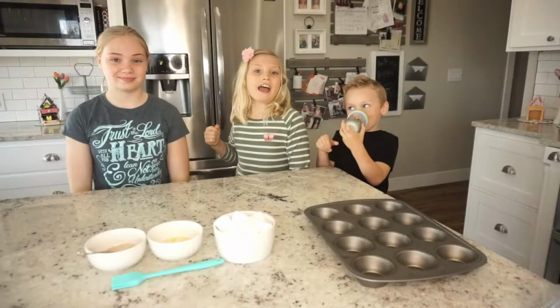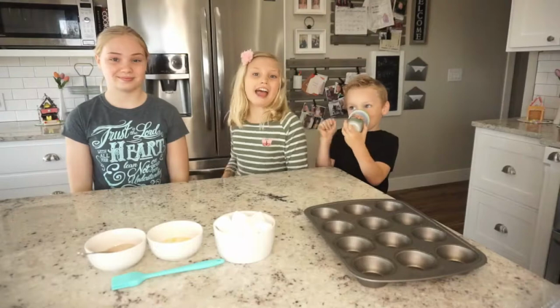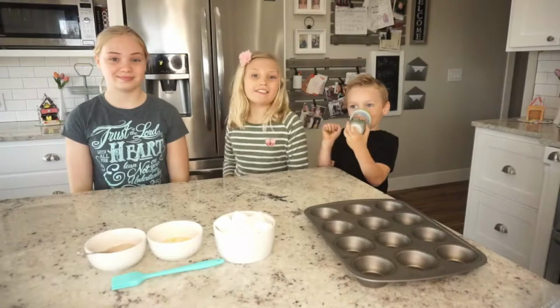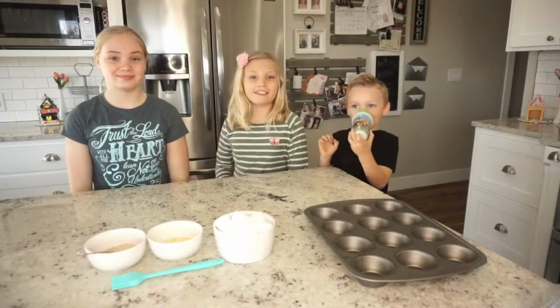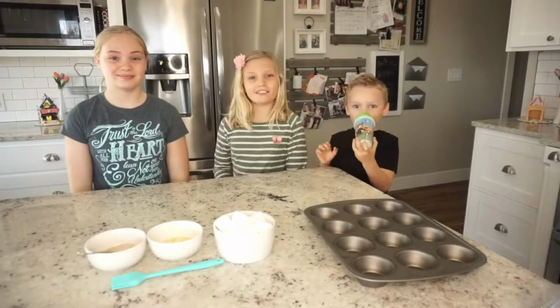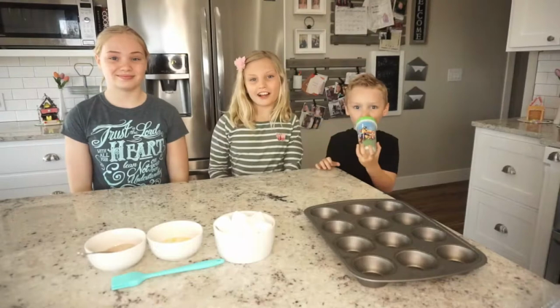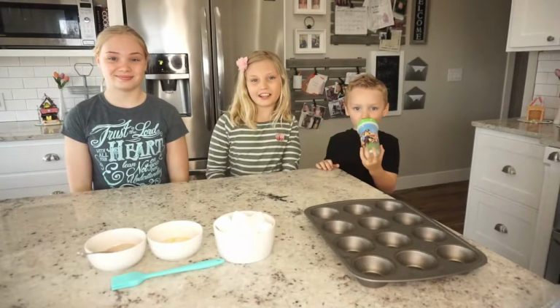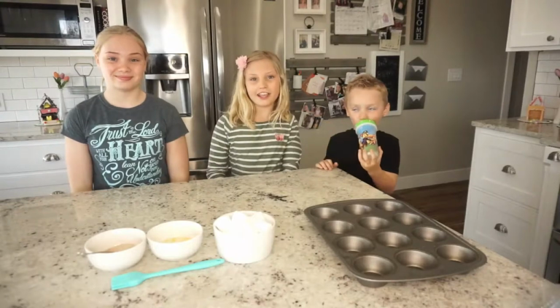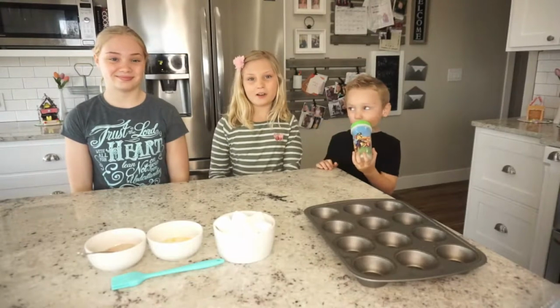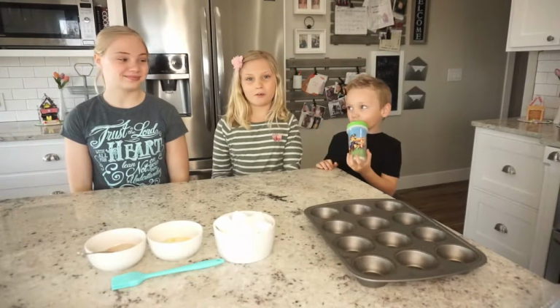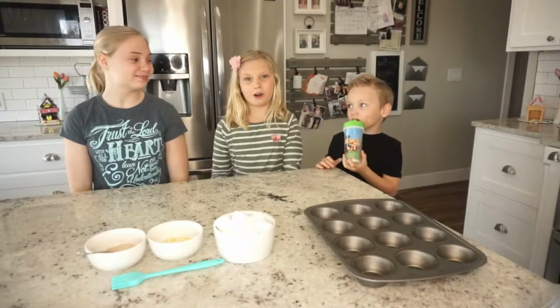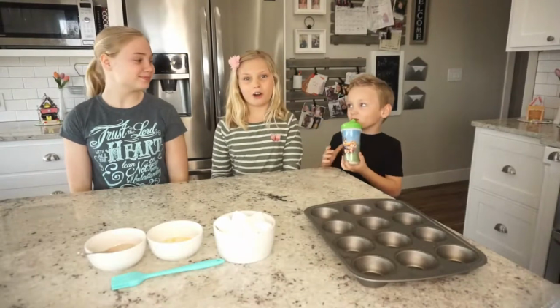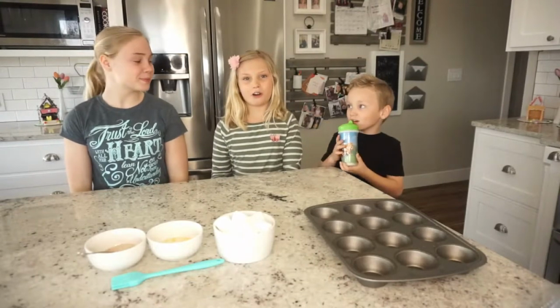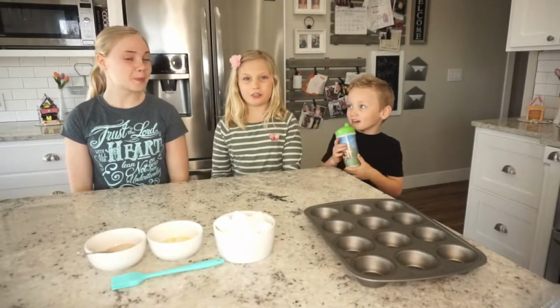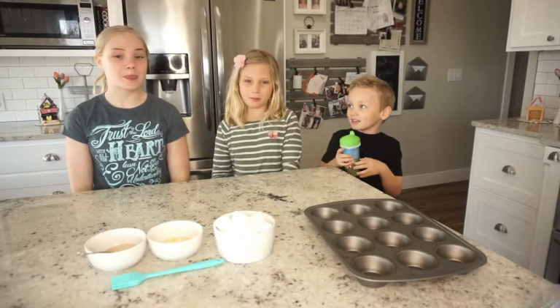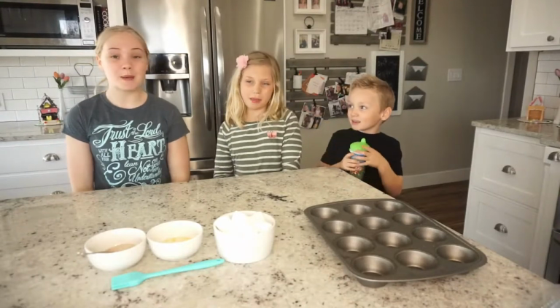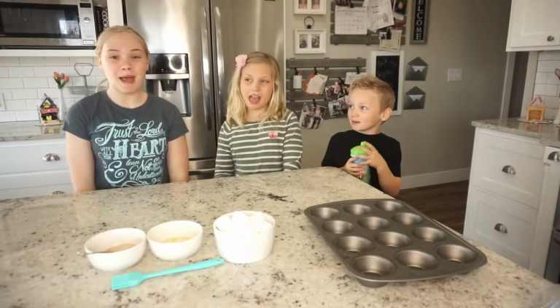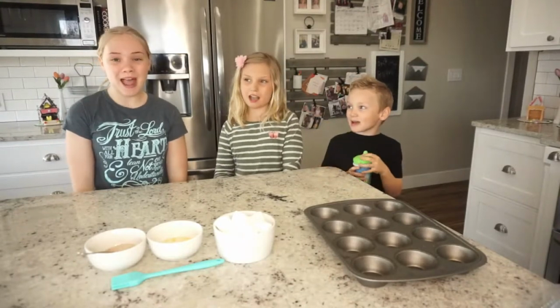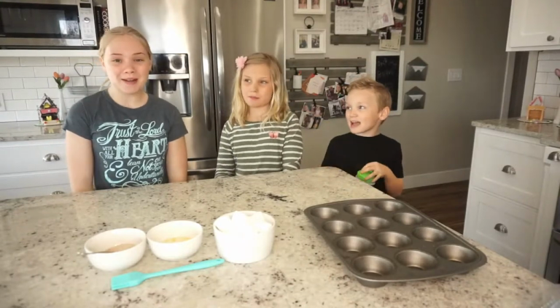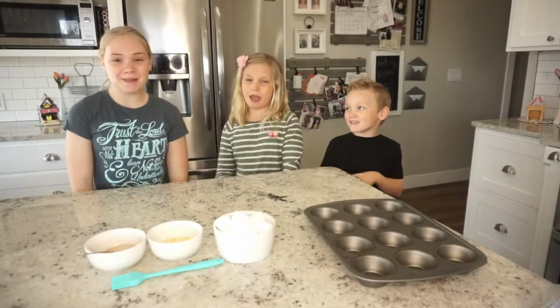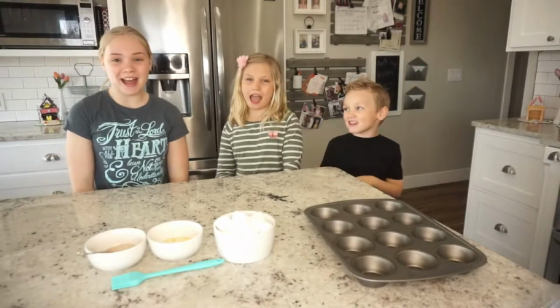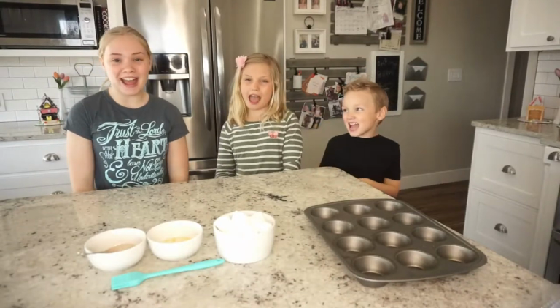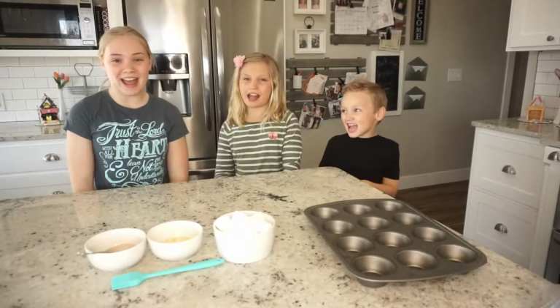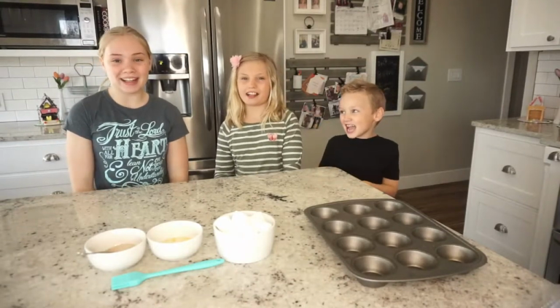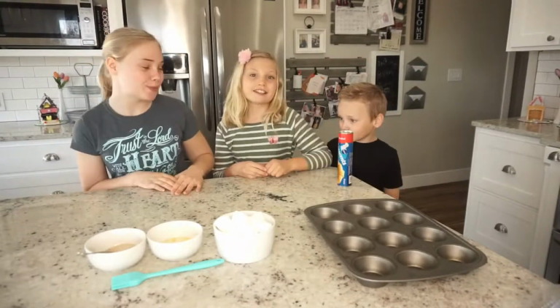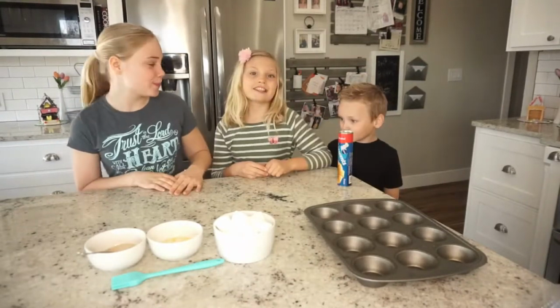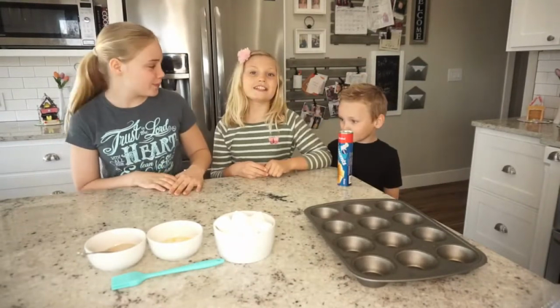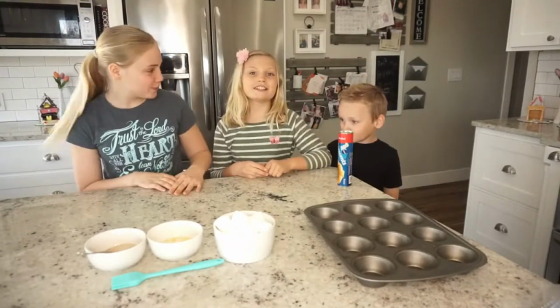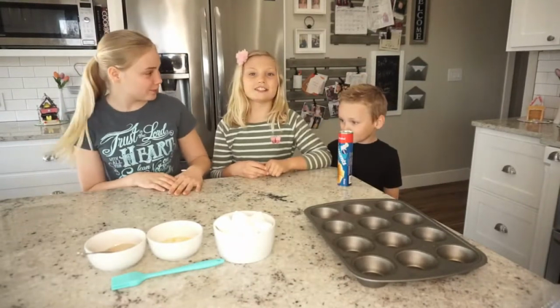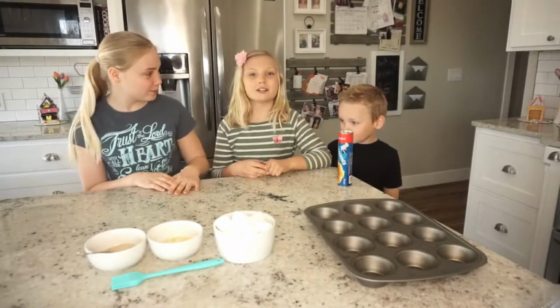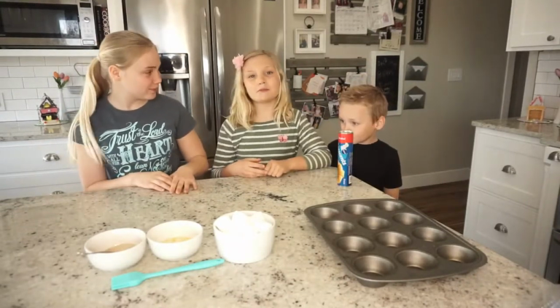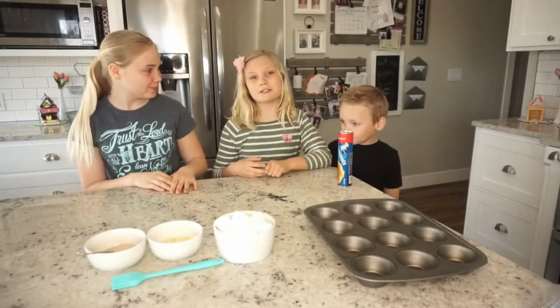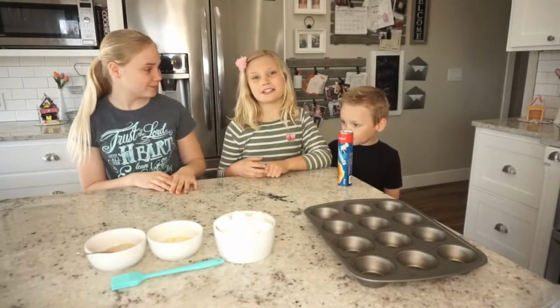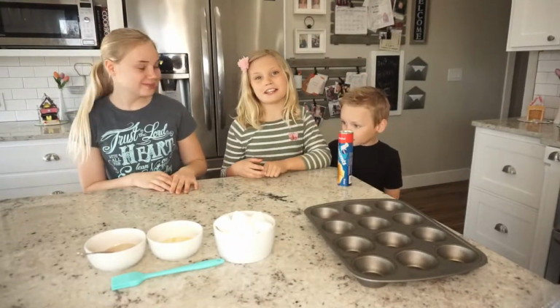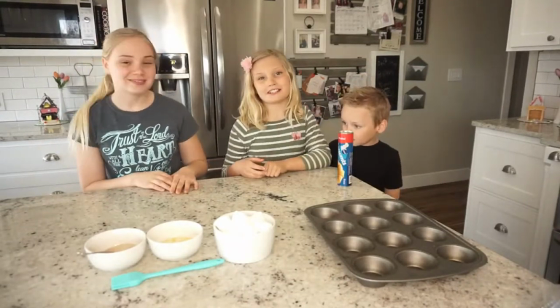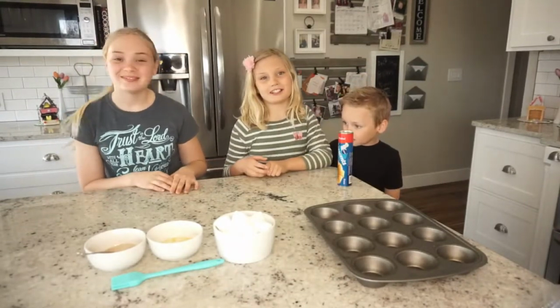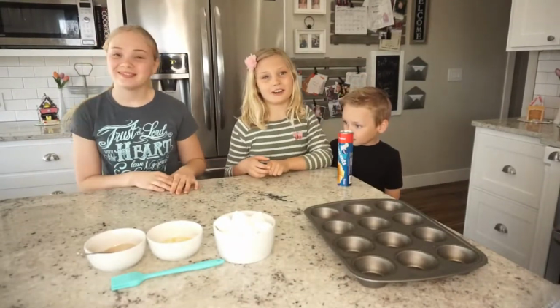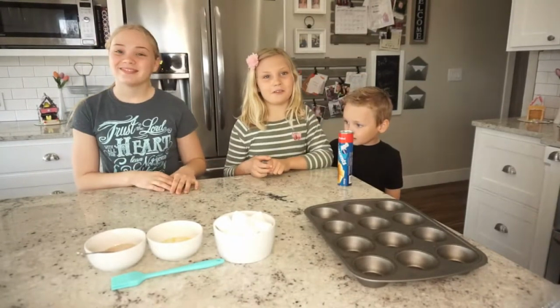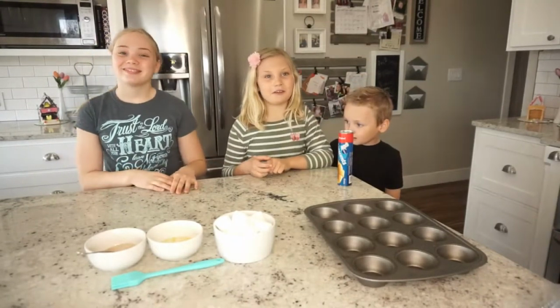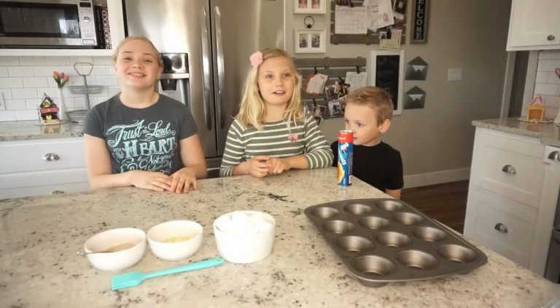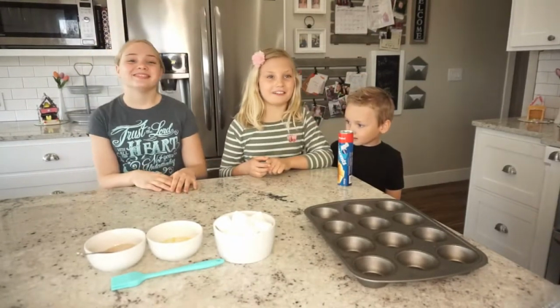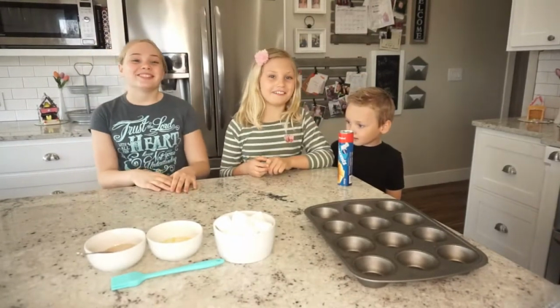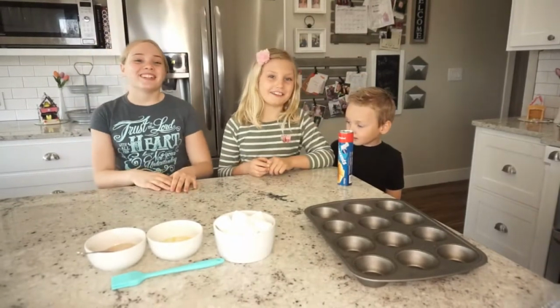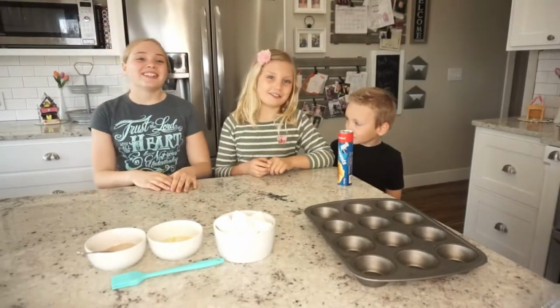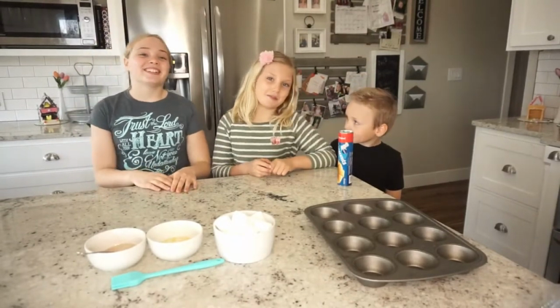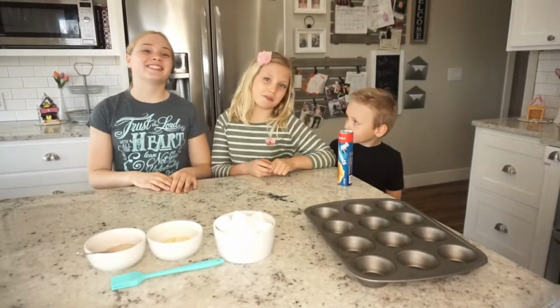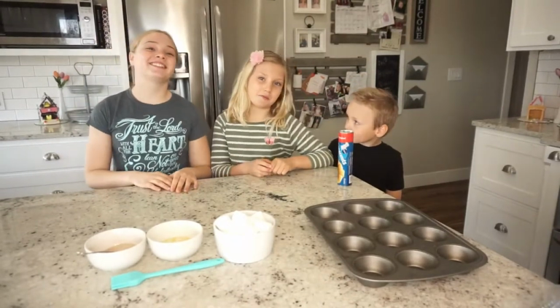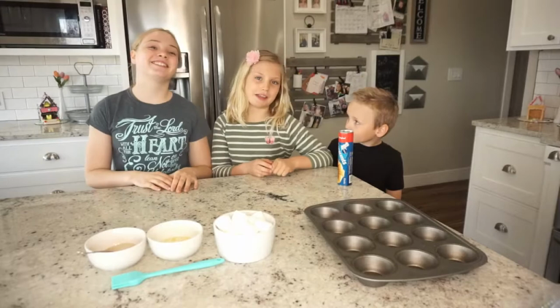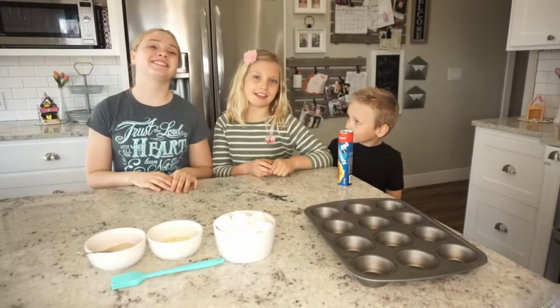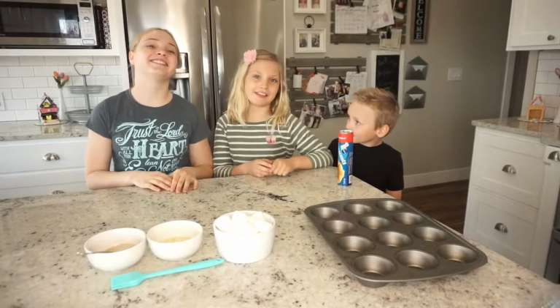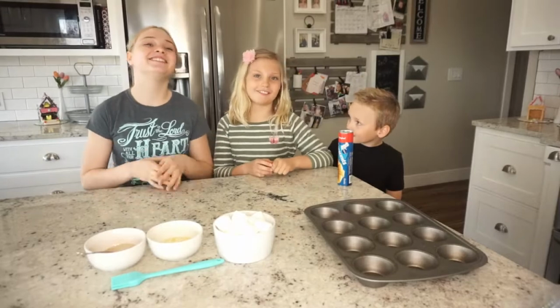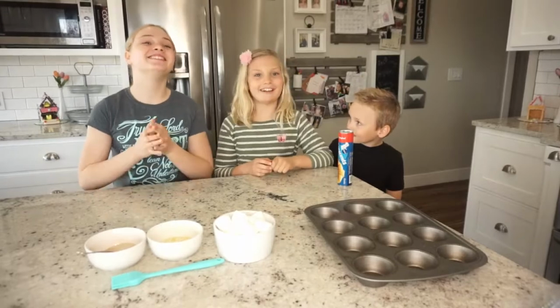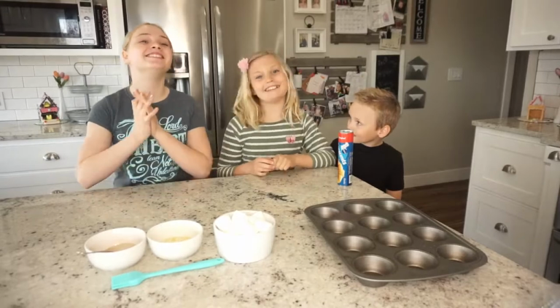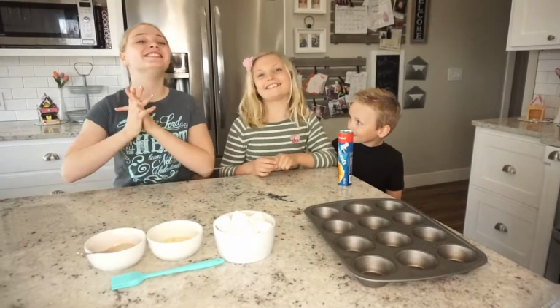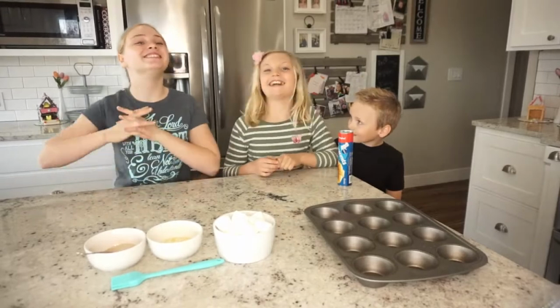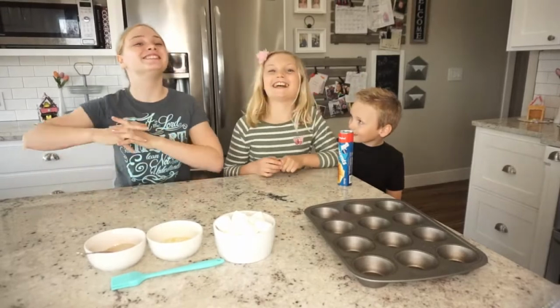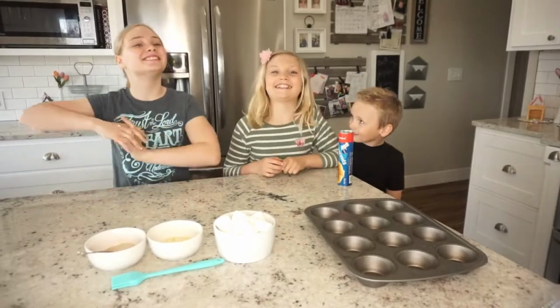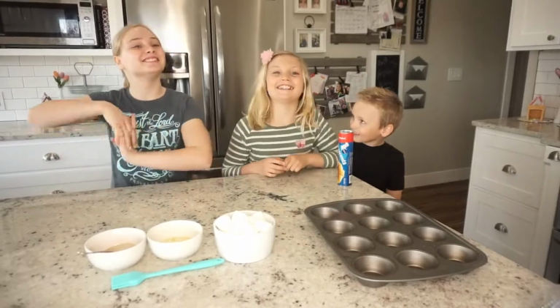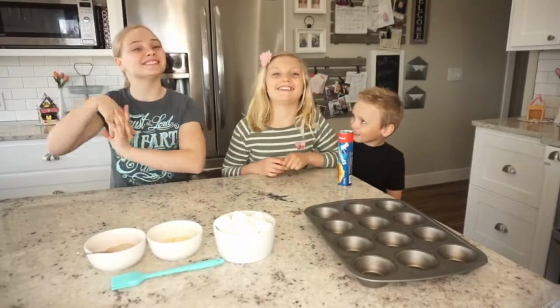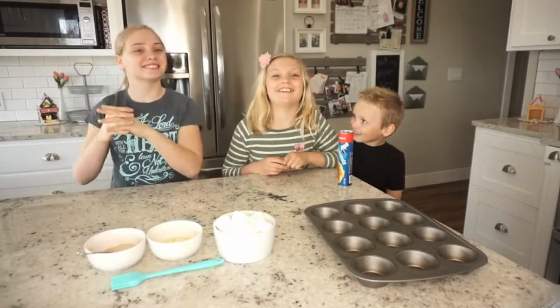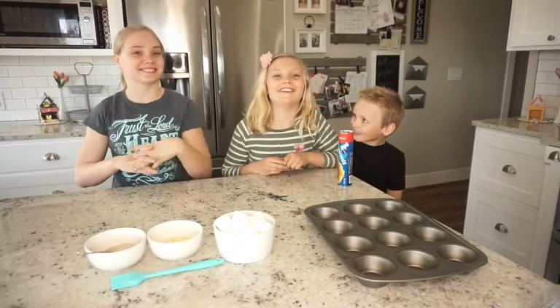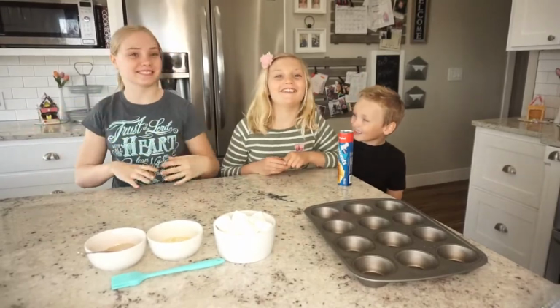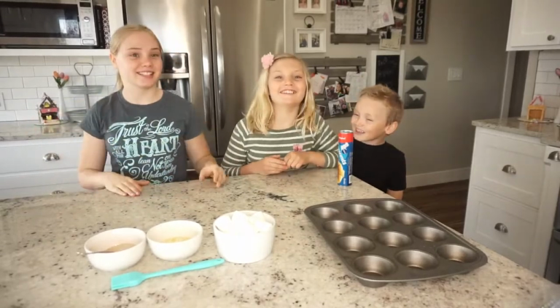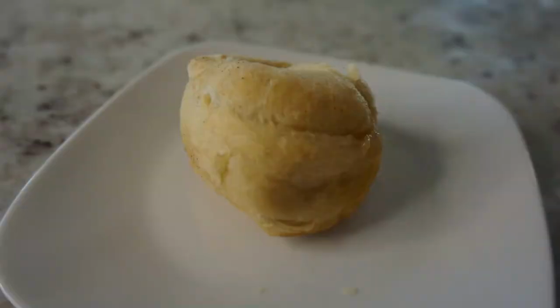Hey everybody, we're The Backpack! Since it's almost Easter, we're going to be making Resurrection Rolls.